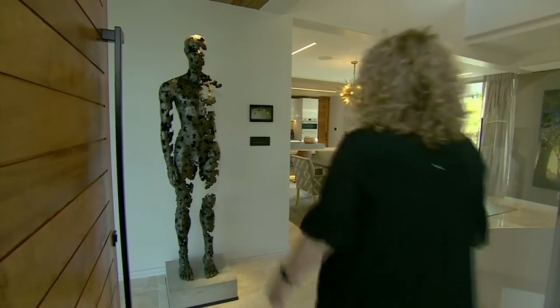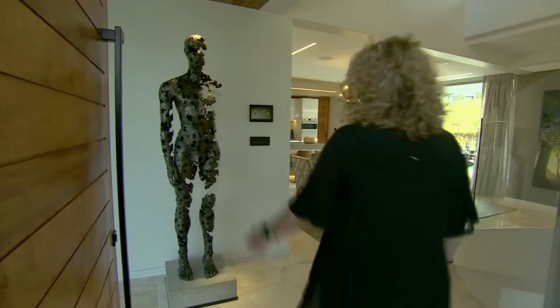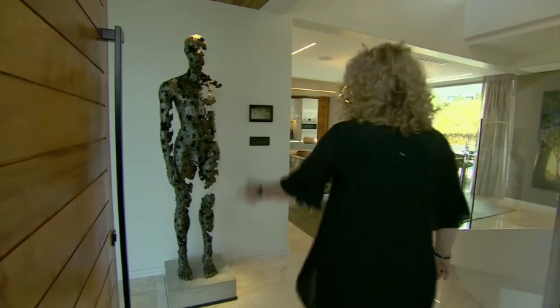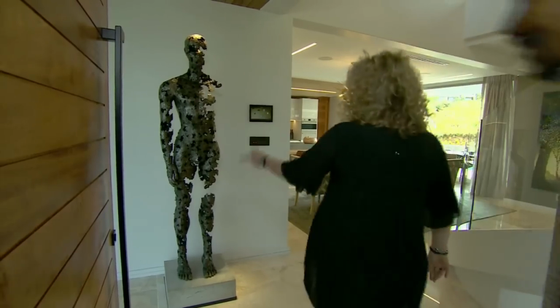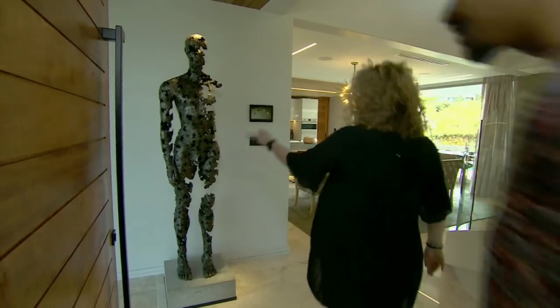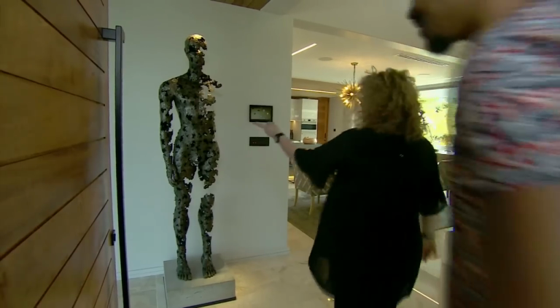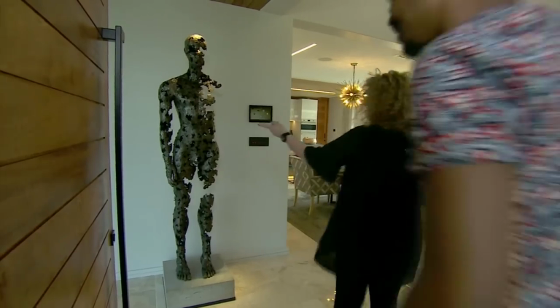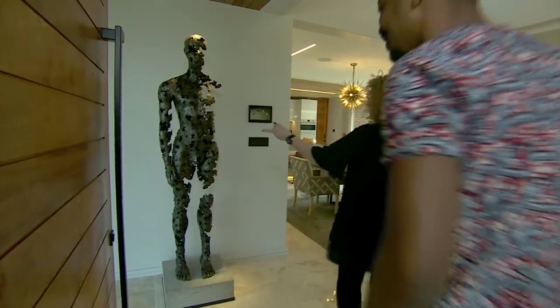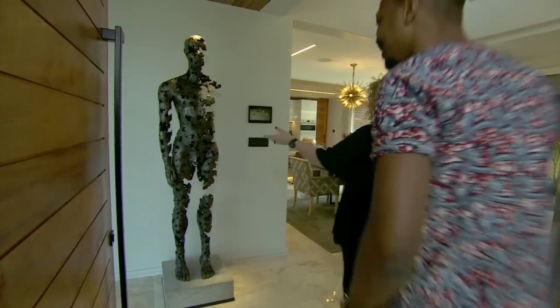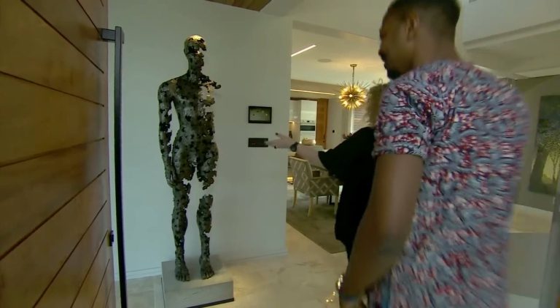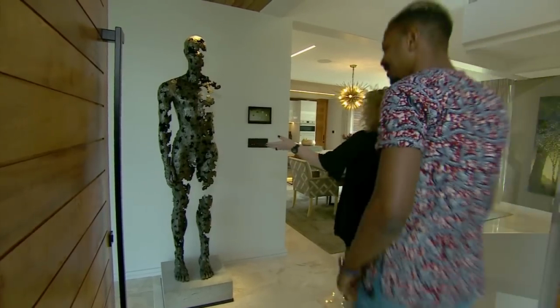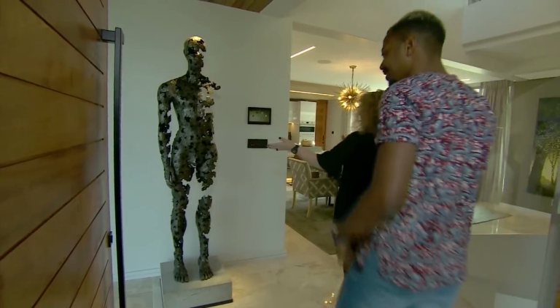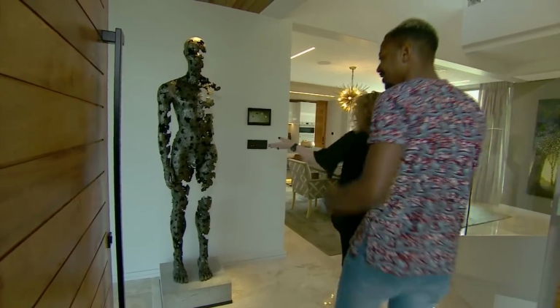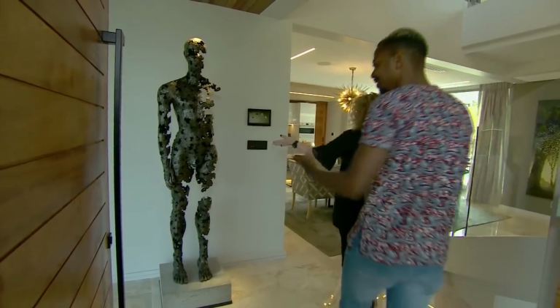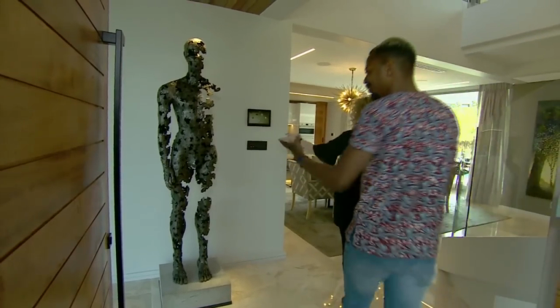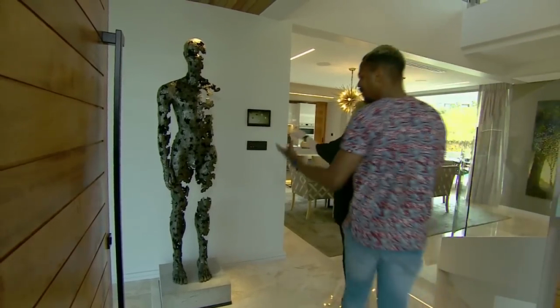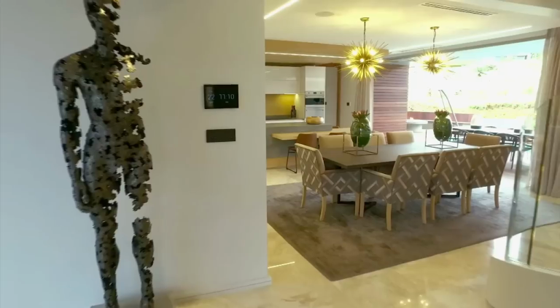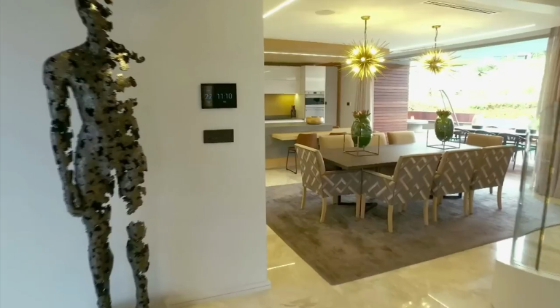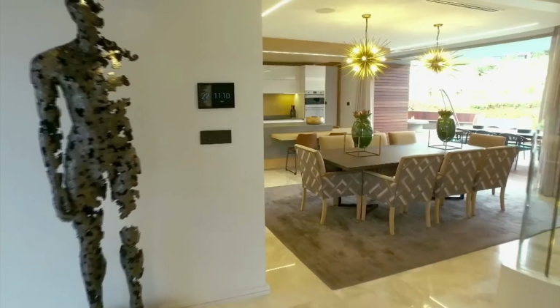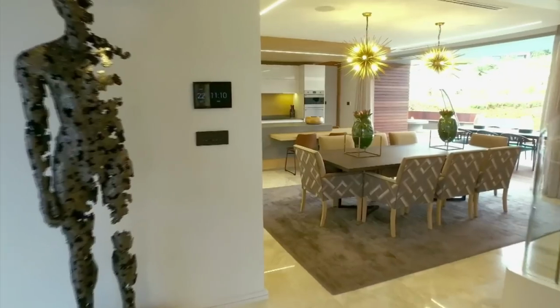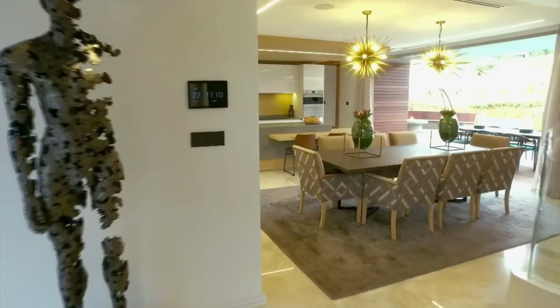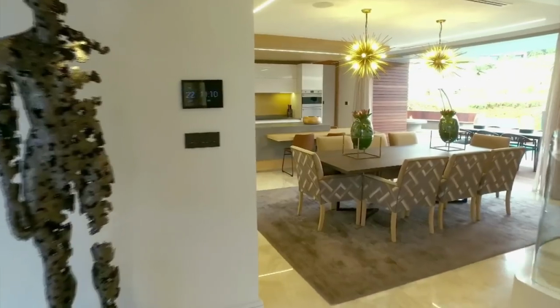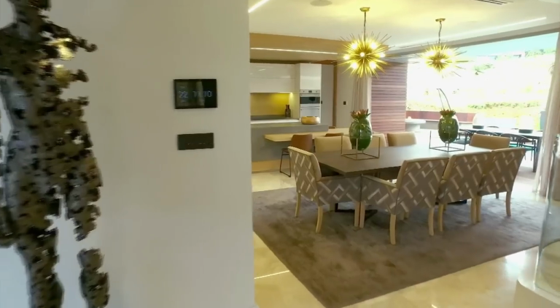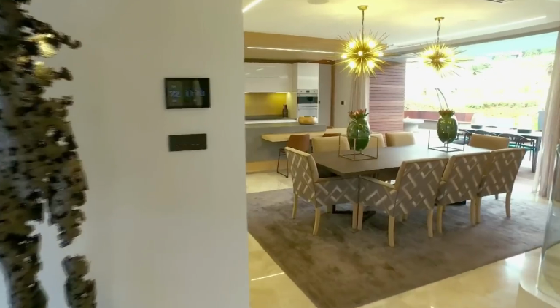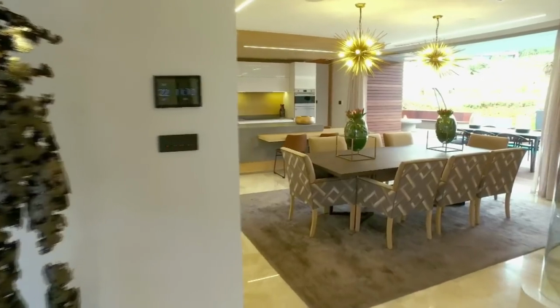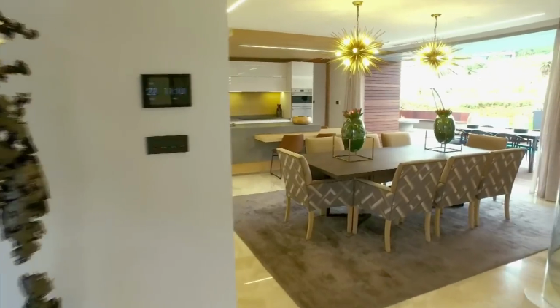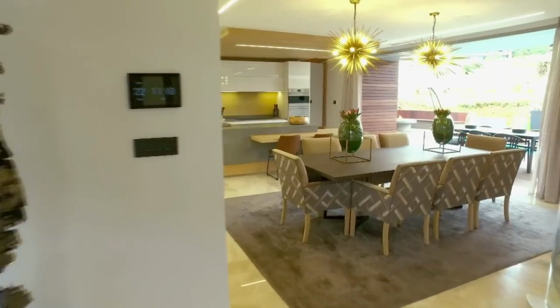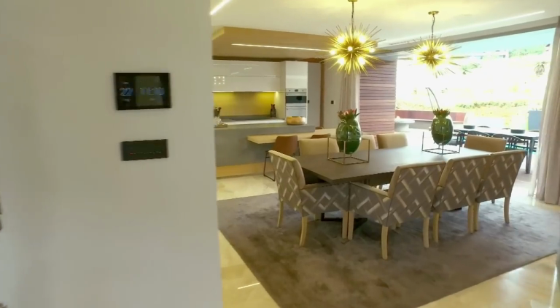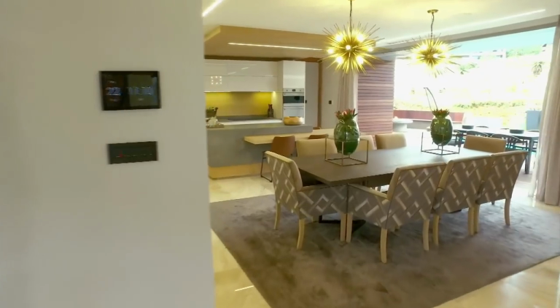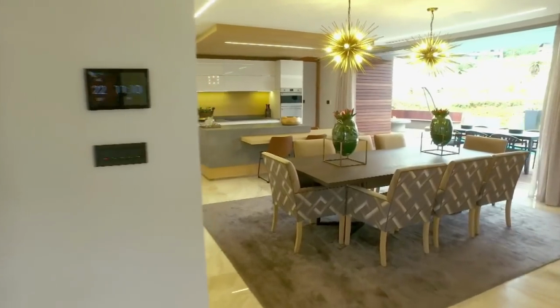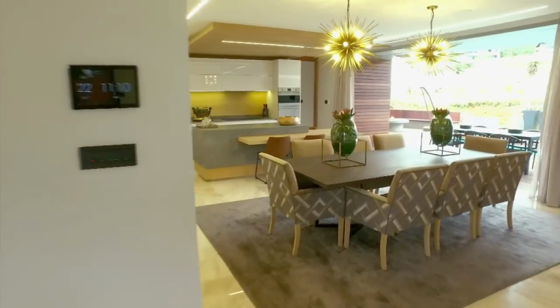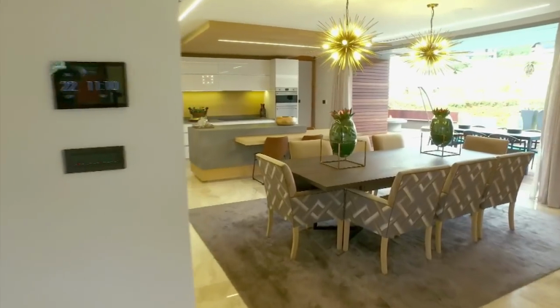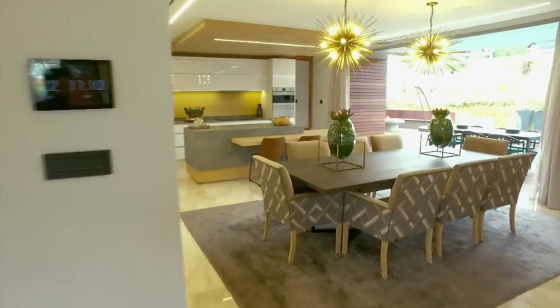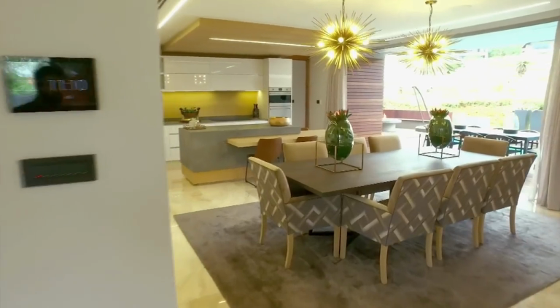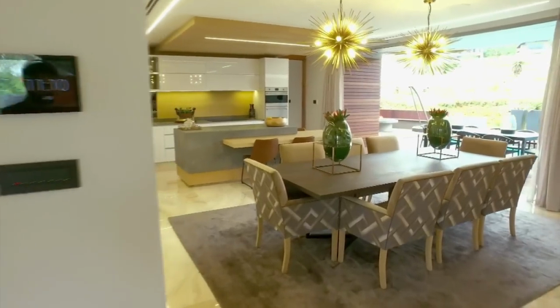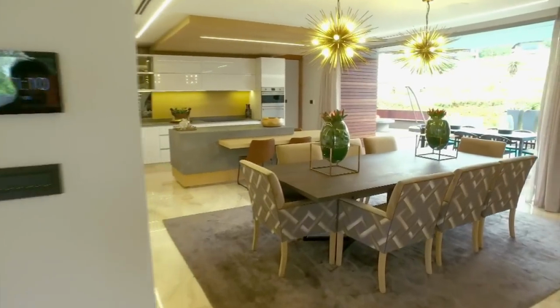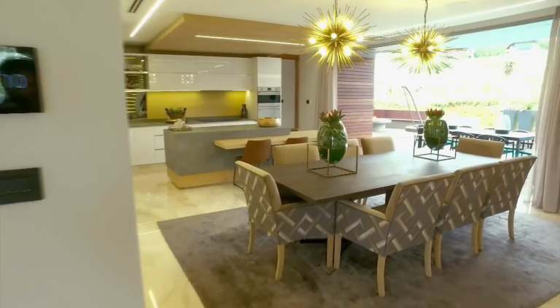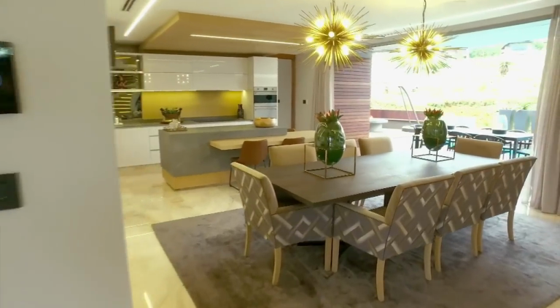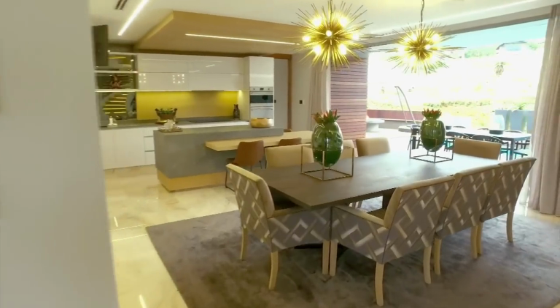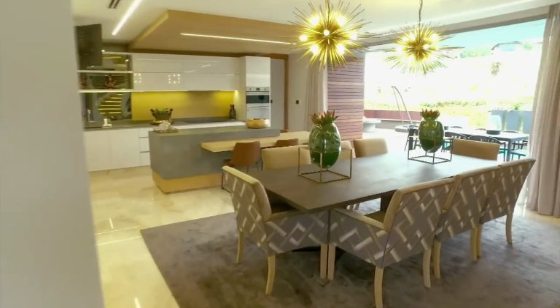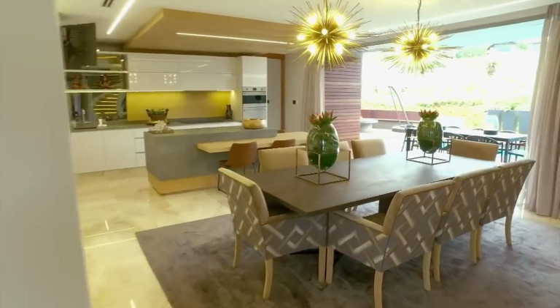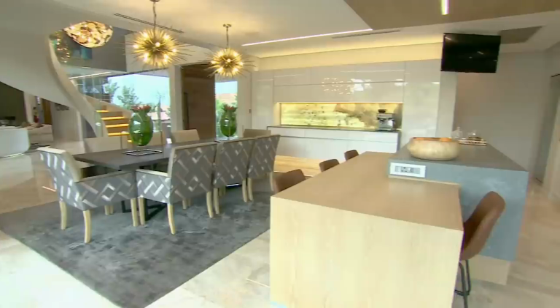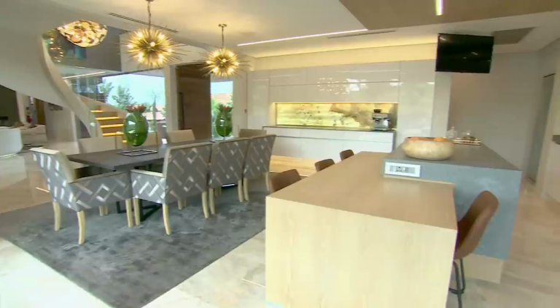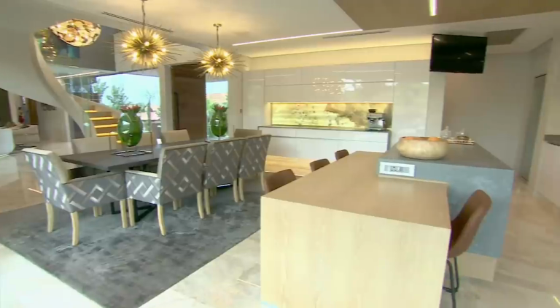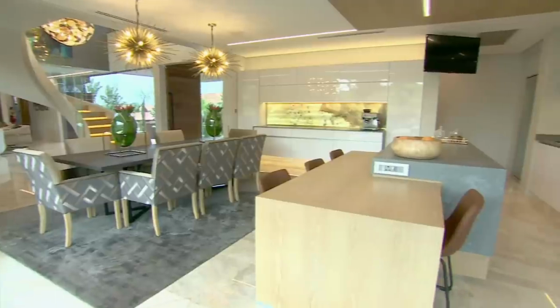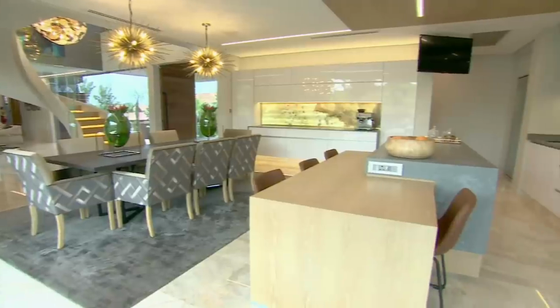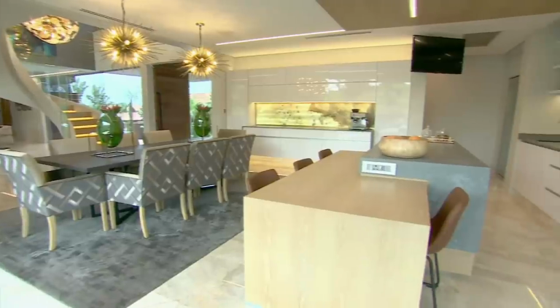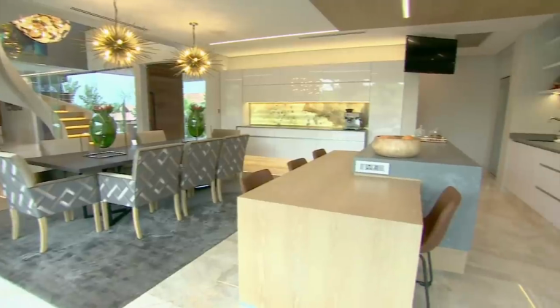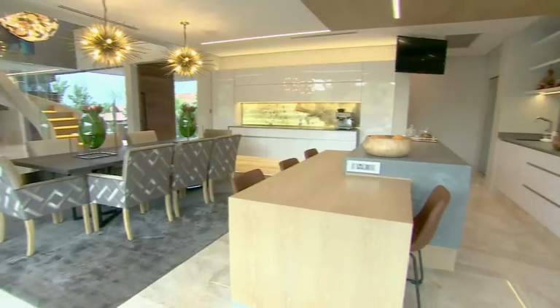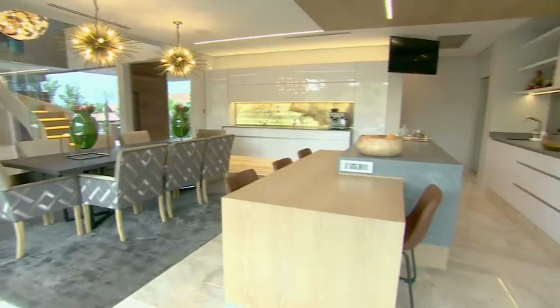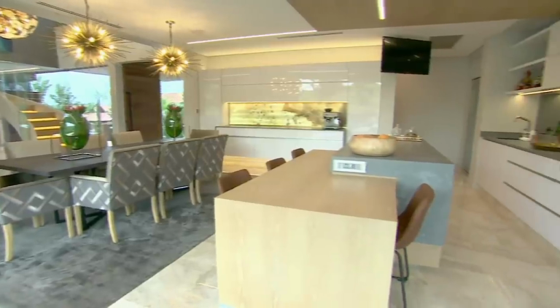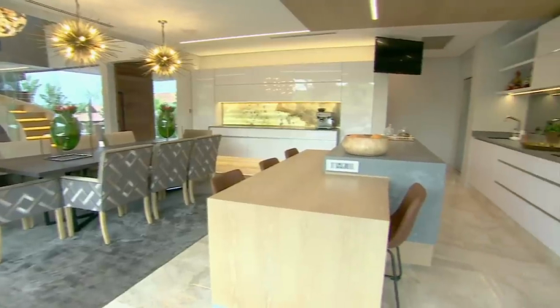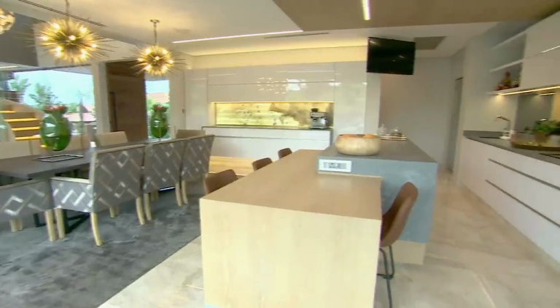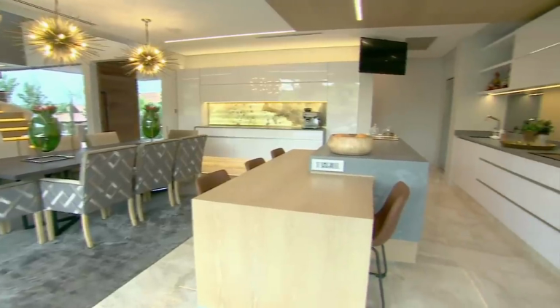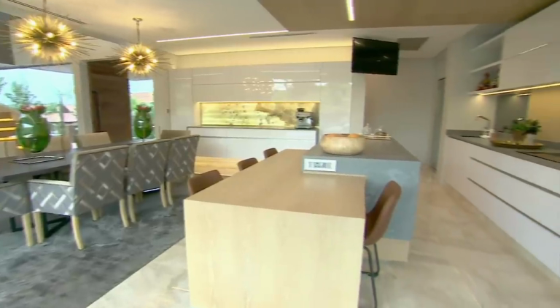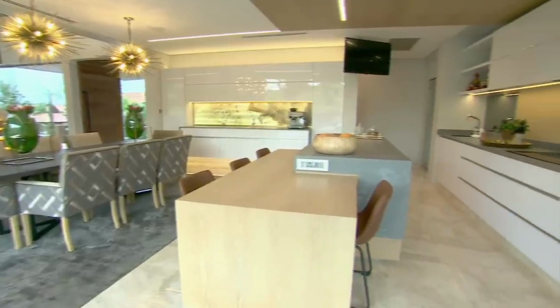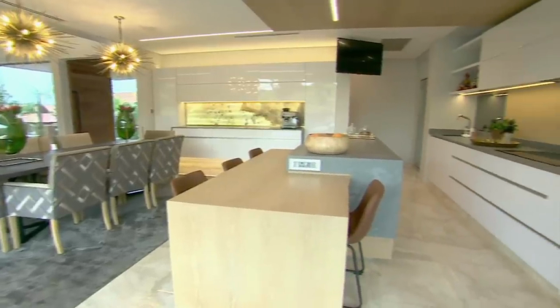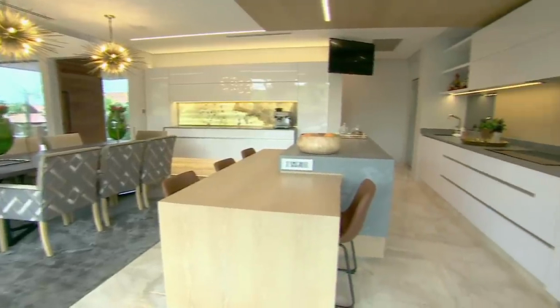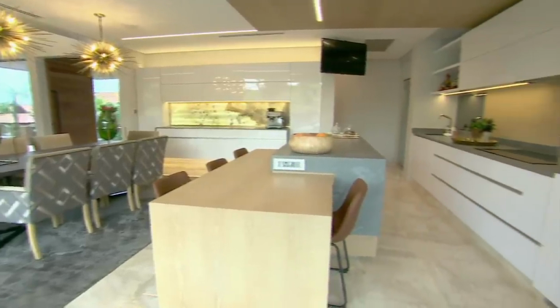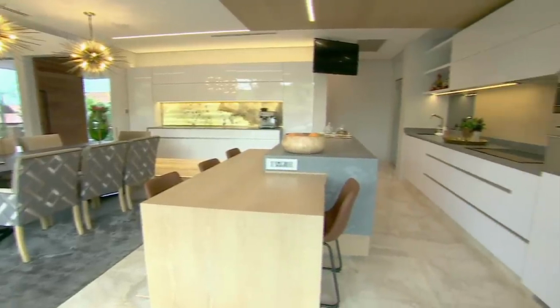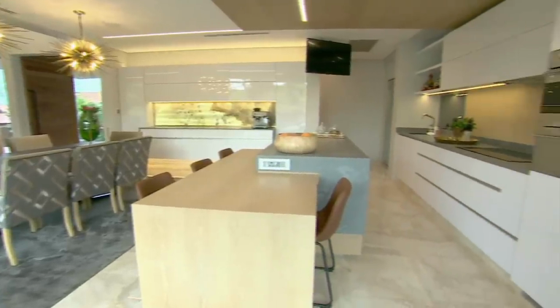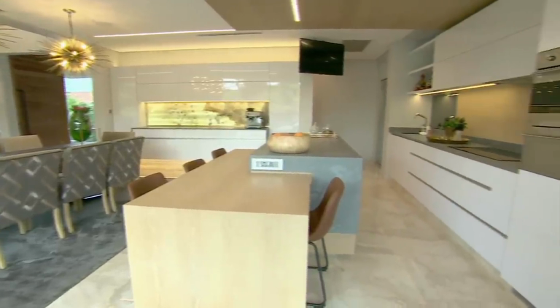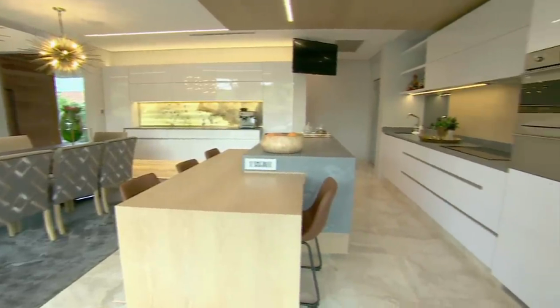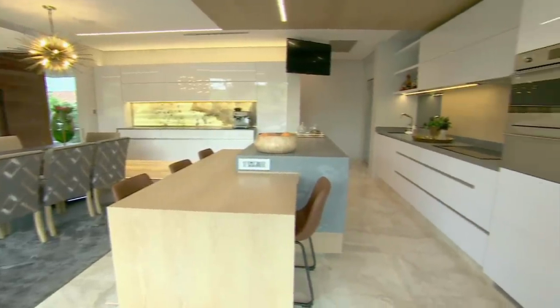Art like this sculpture by Rechard van der Meulen and an array of custom-made furniture and fittings complement the architecture.